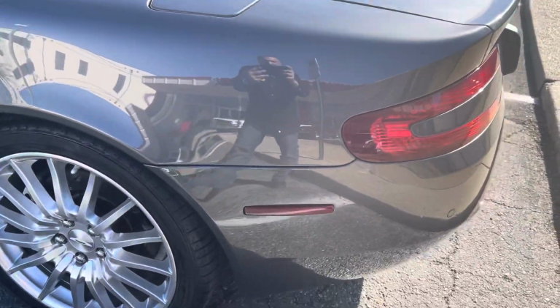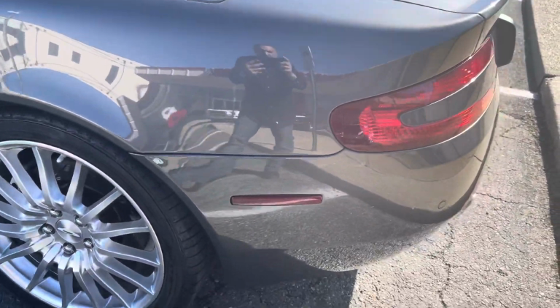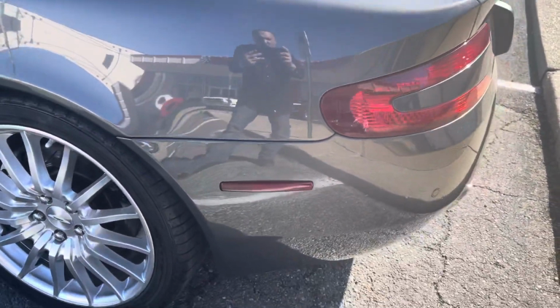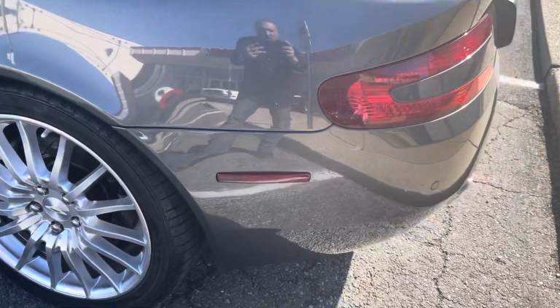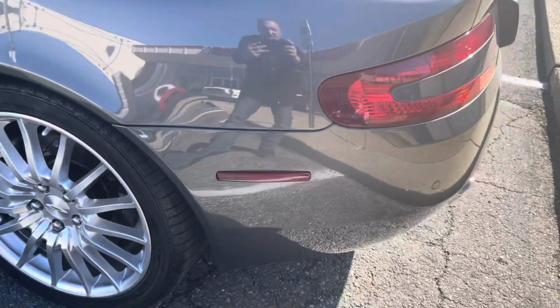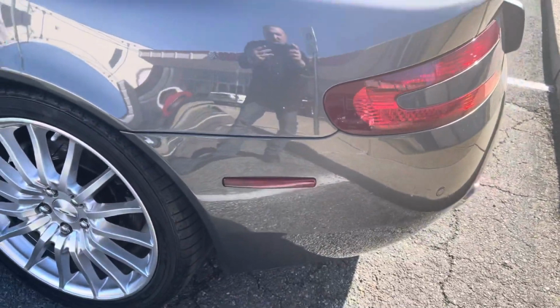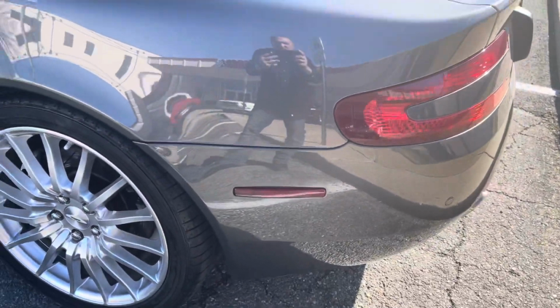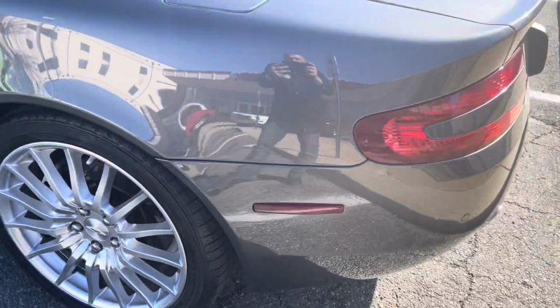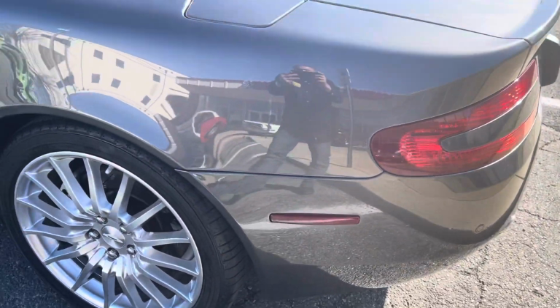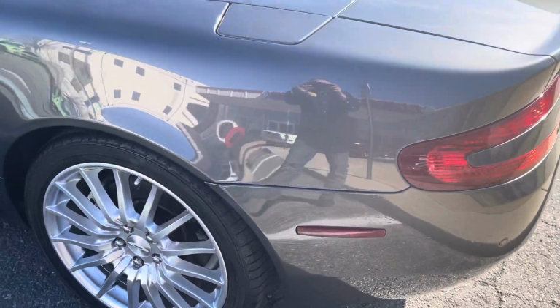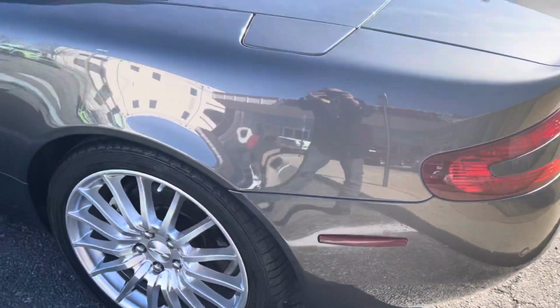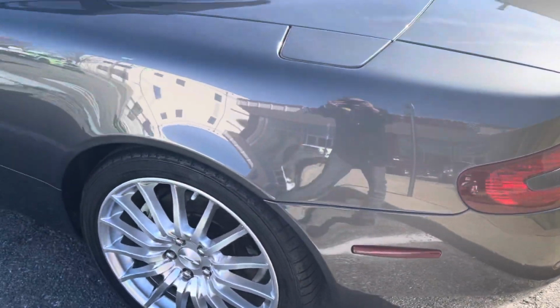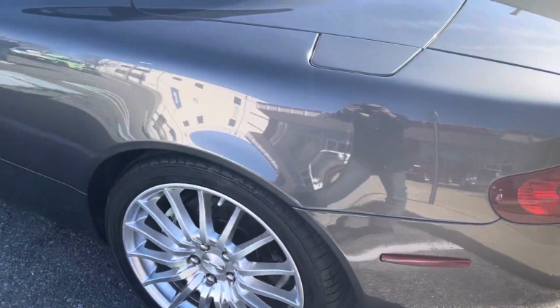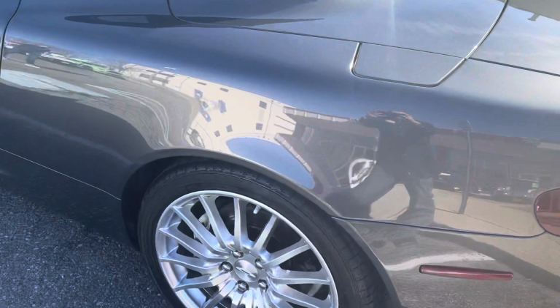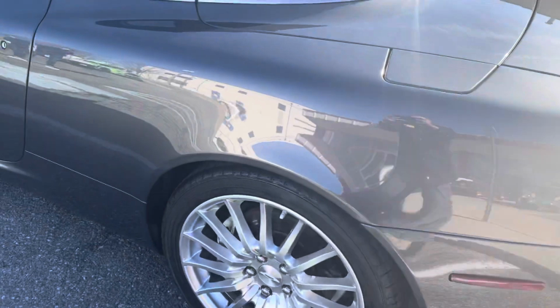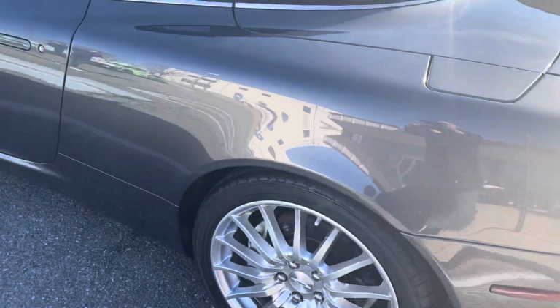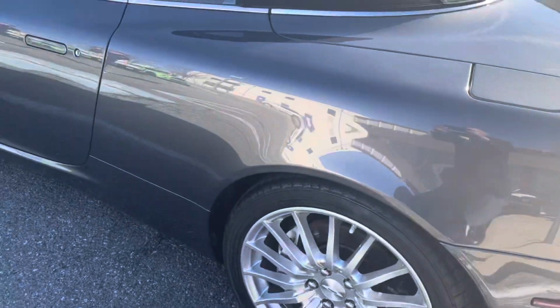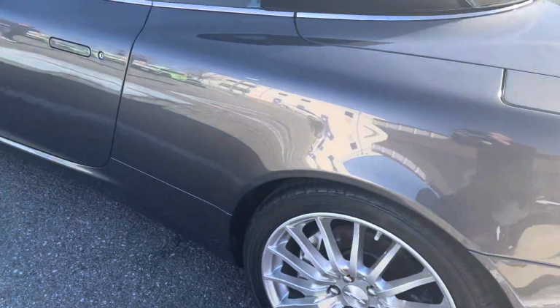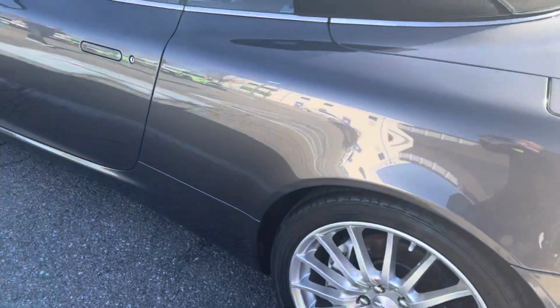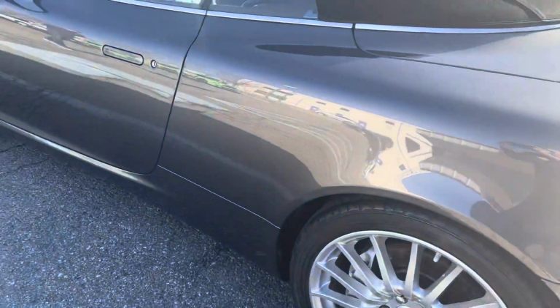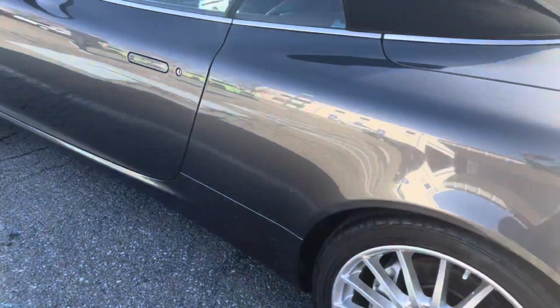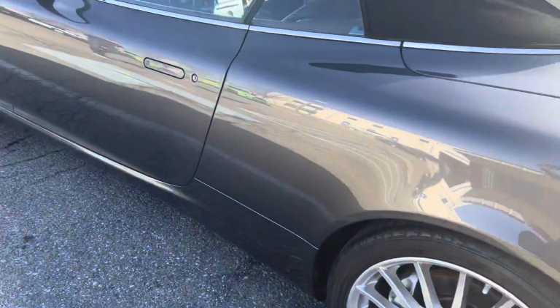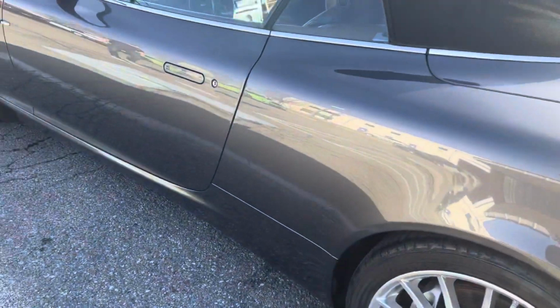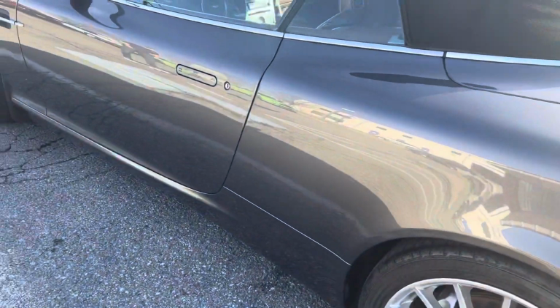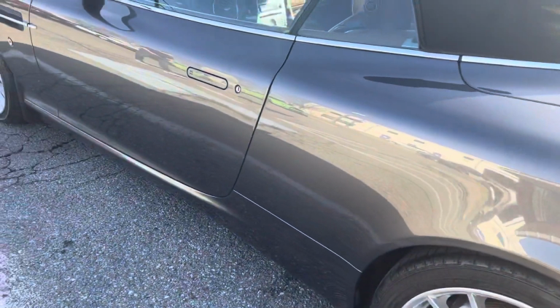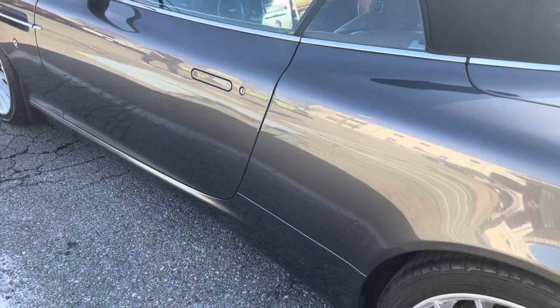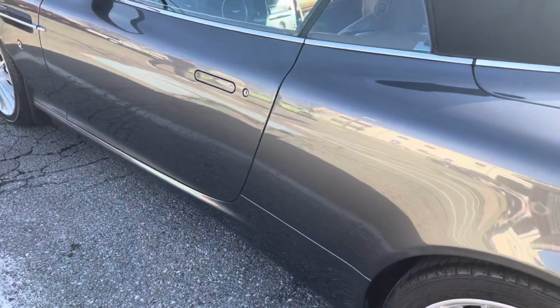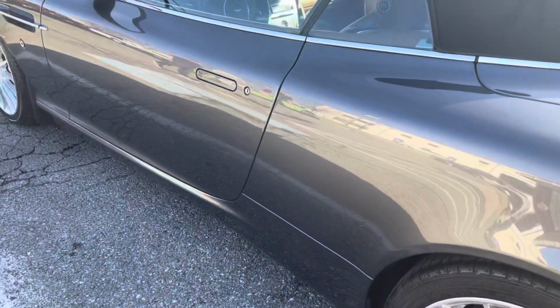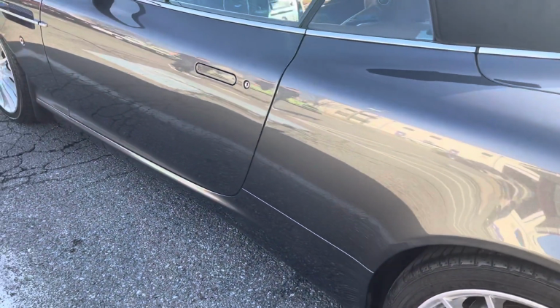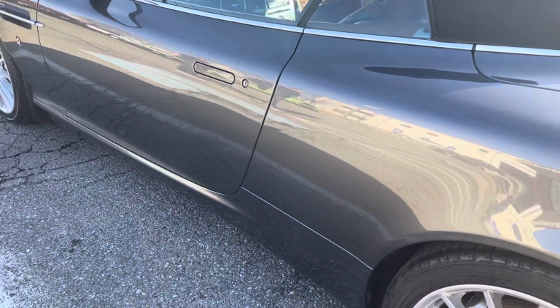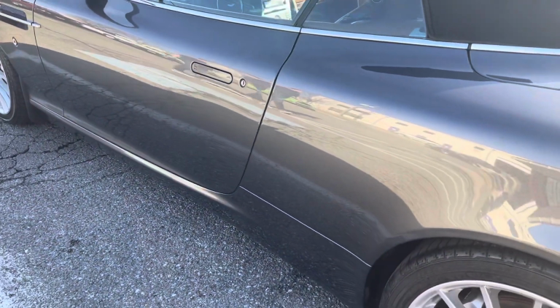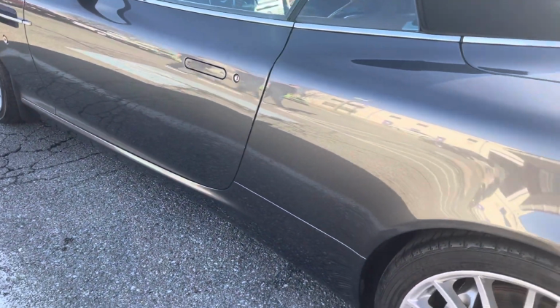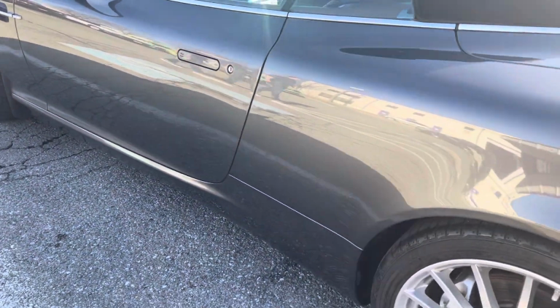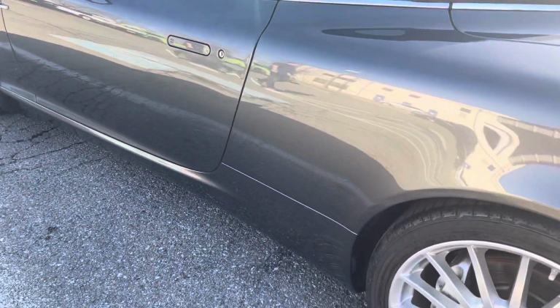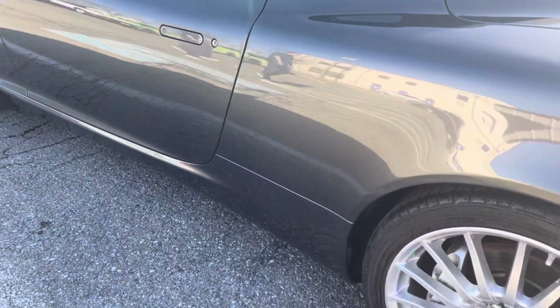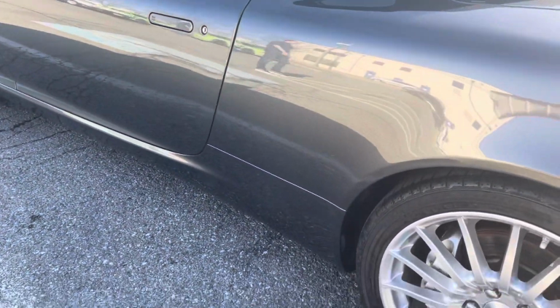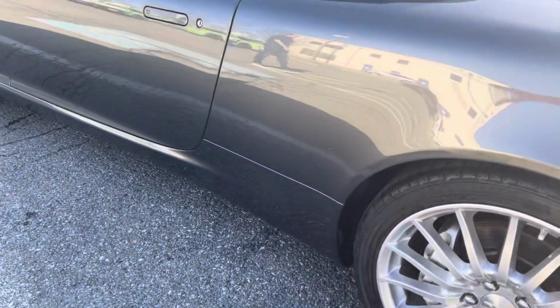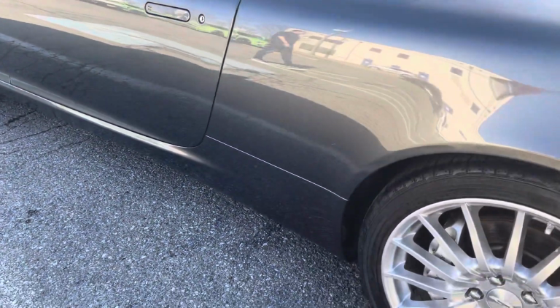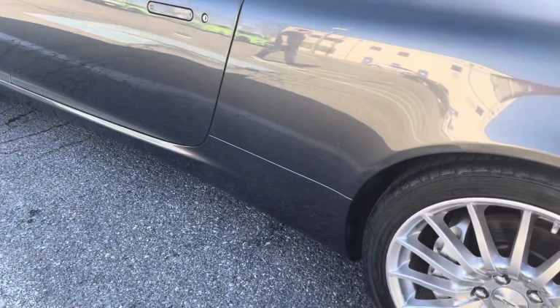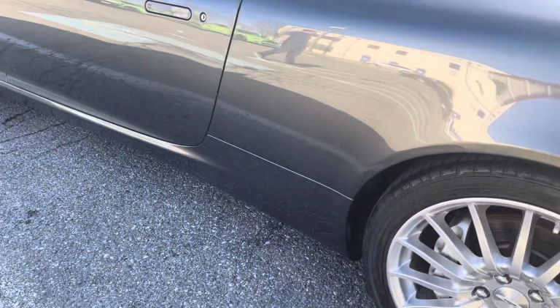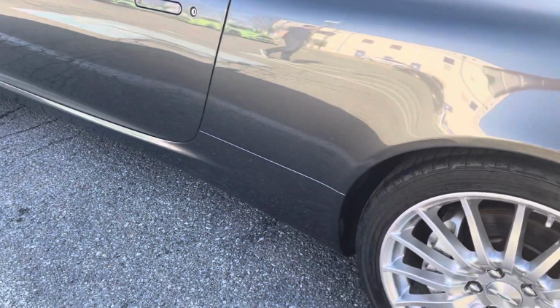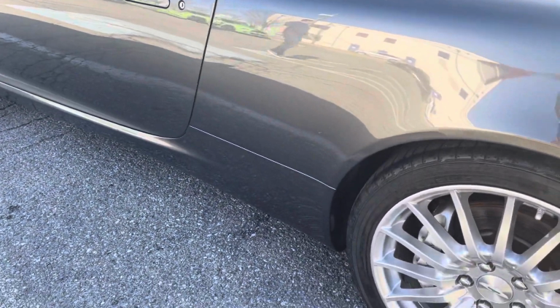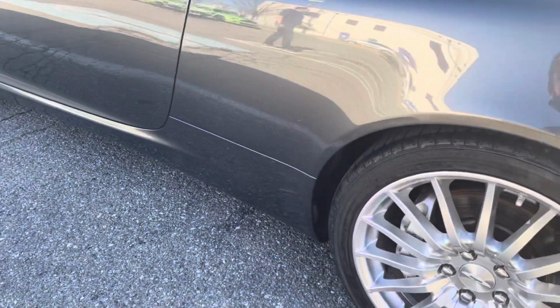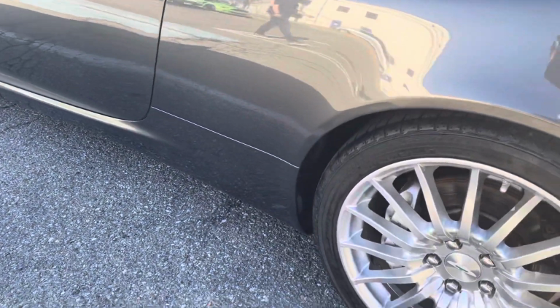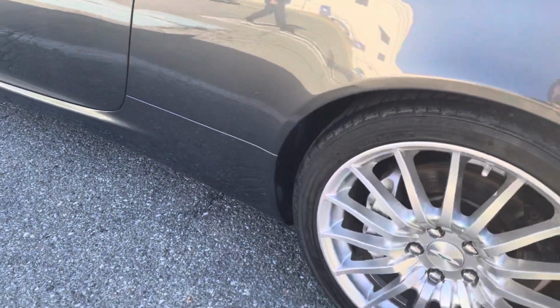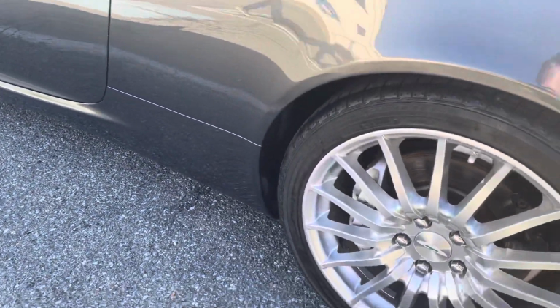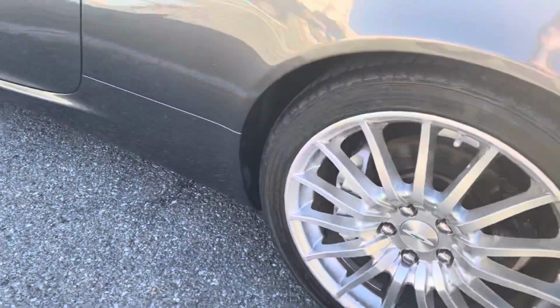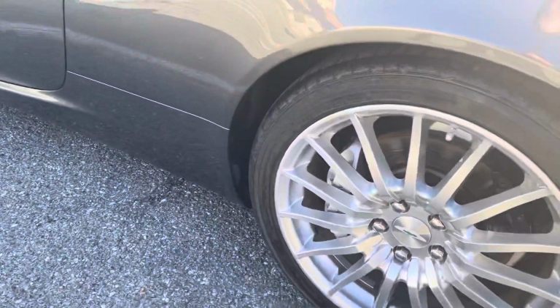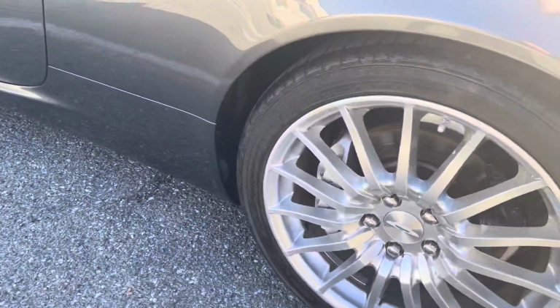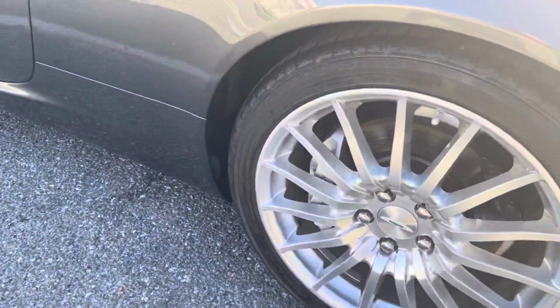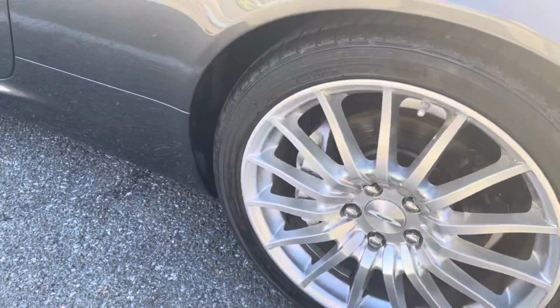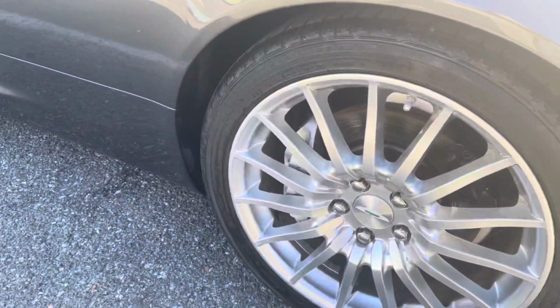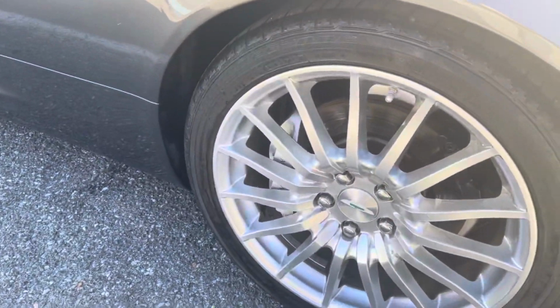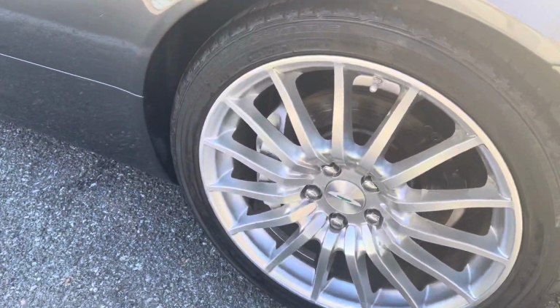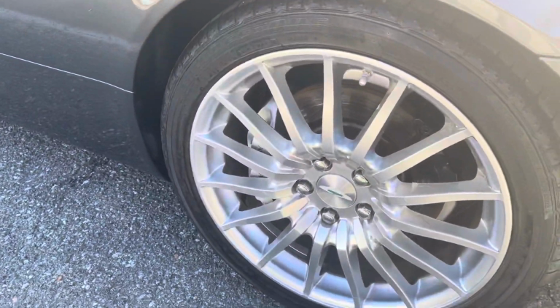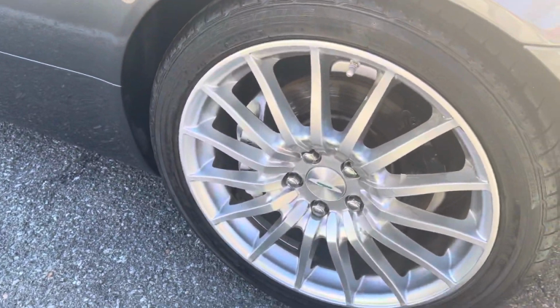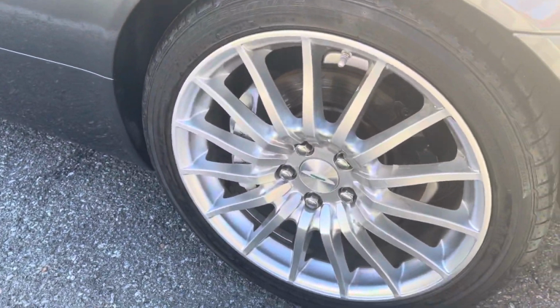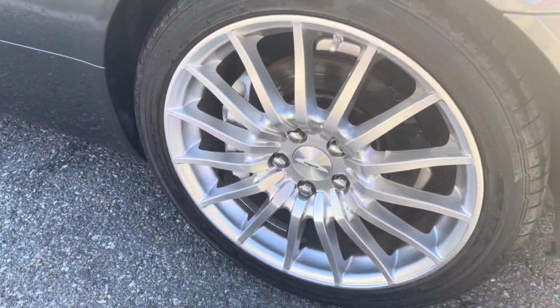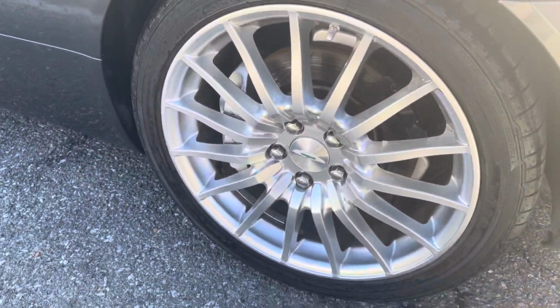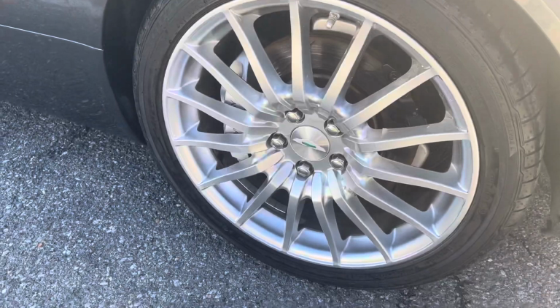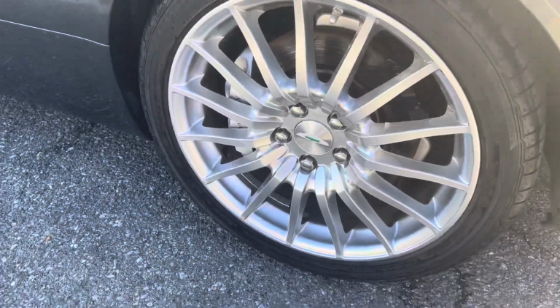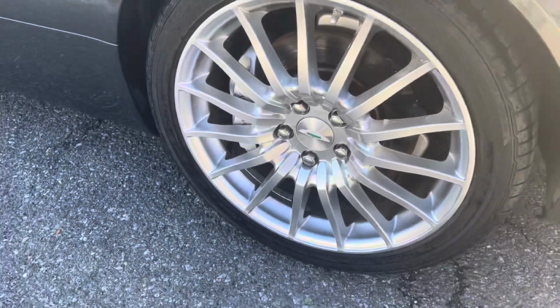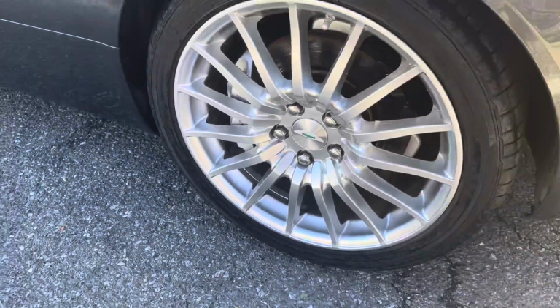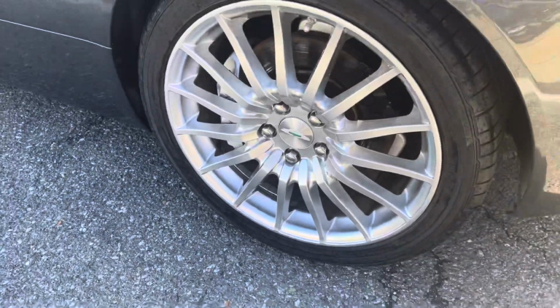The car is super clean. No dings. We go on the wheels too — no curb rash.